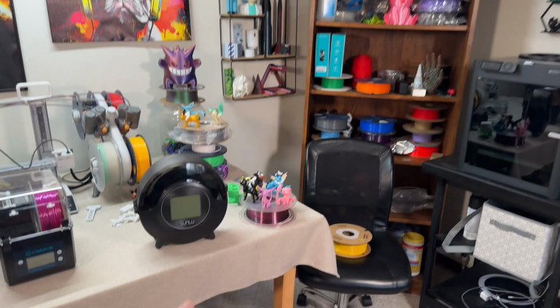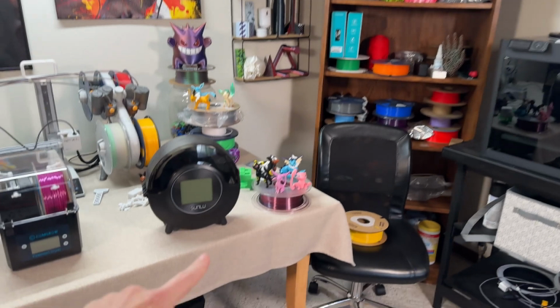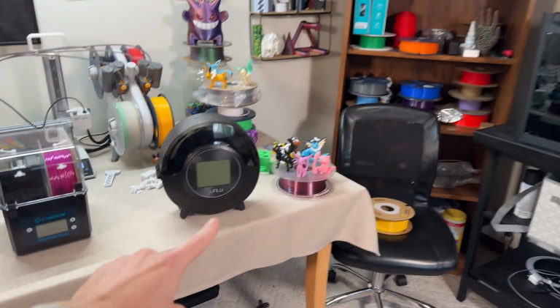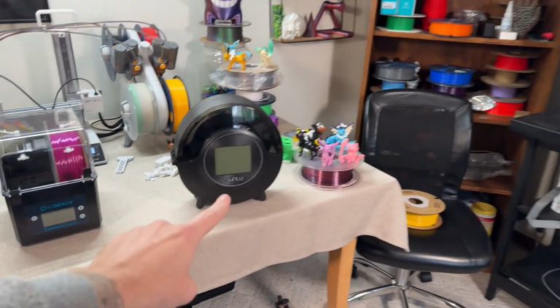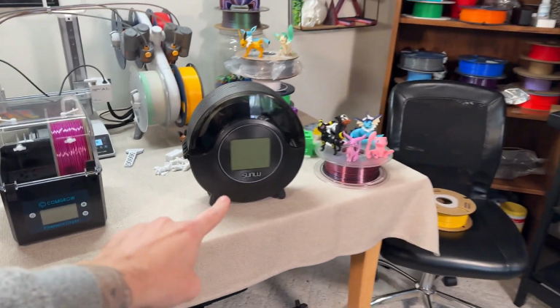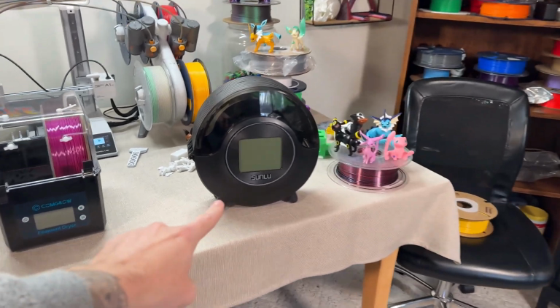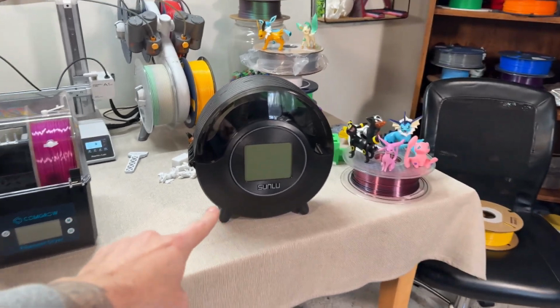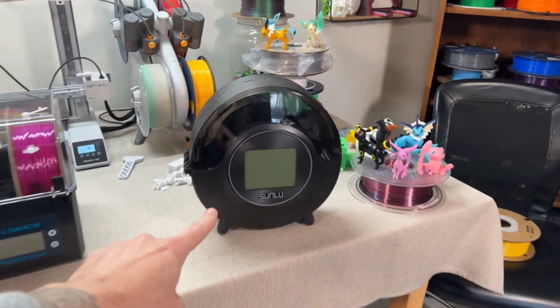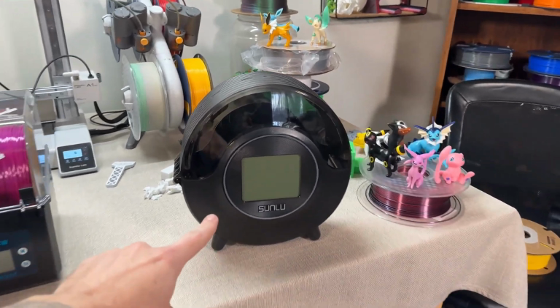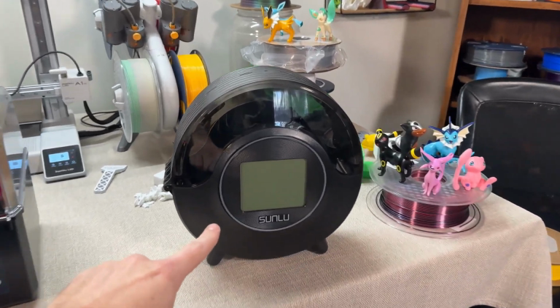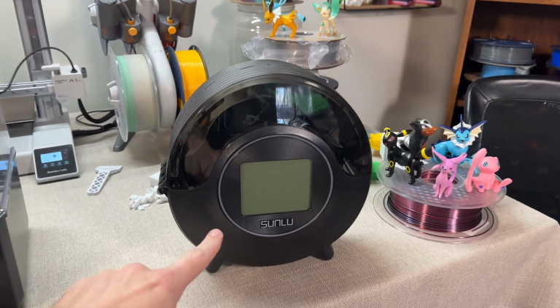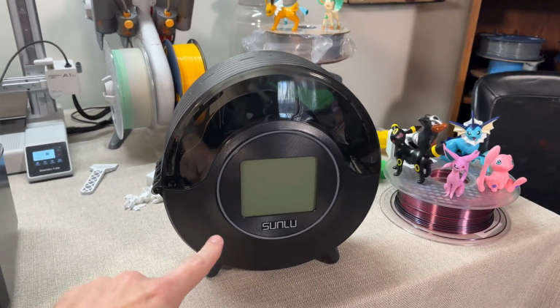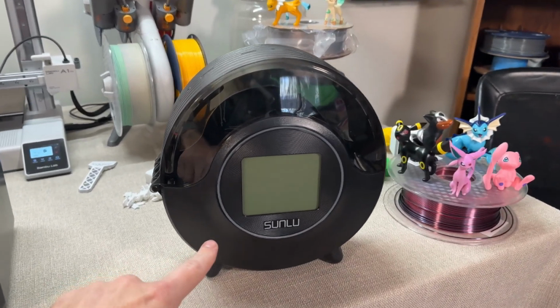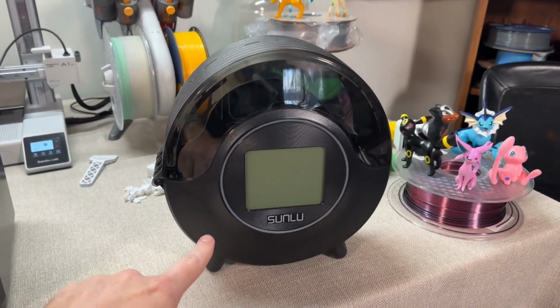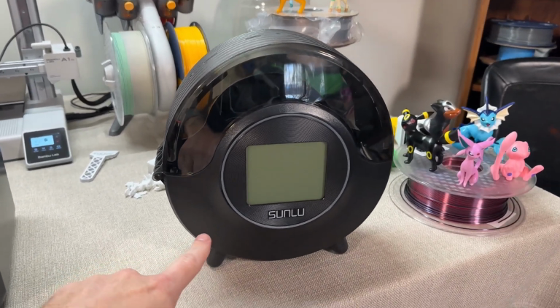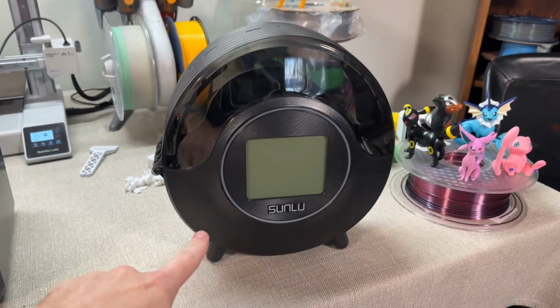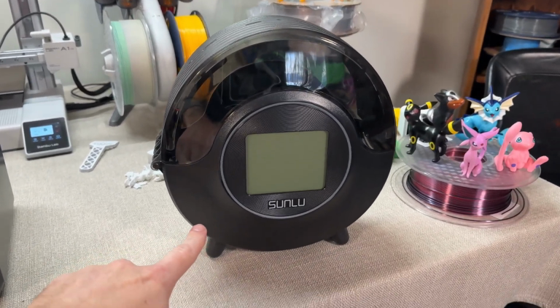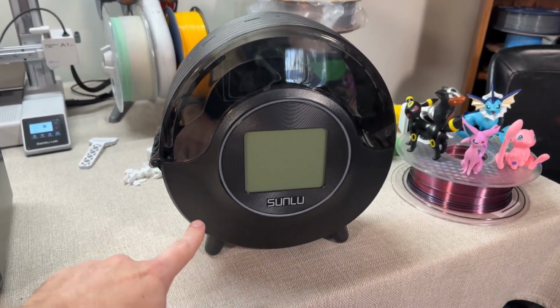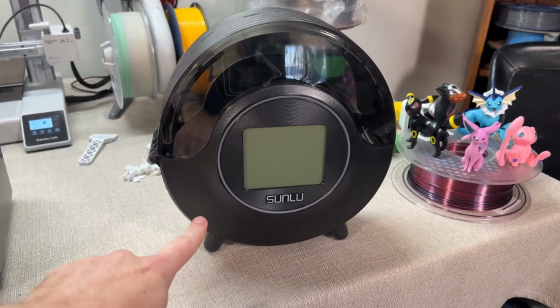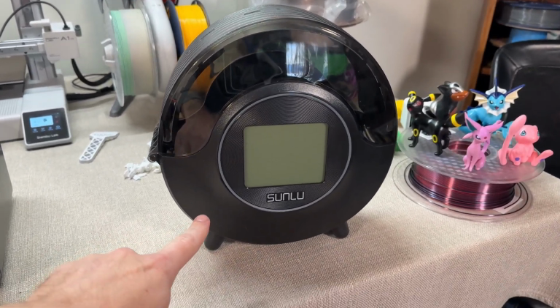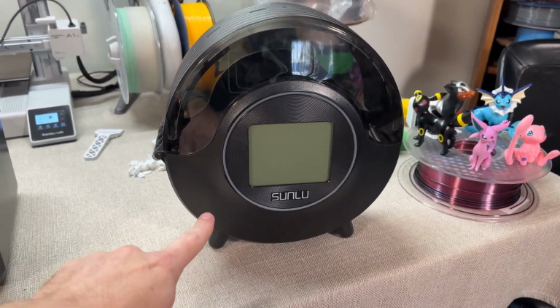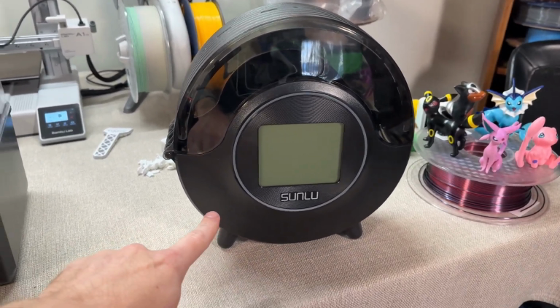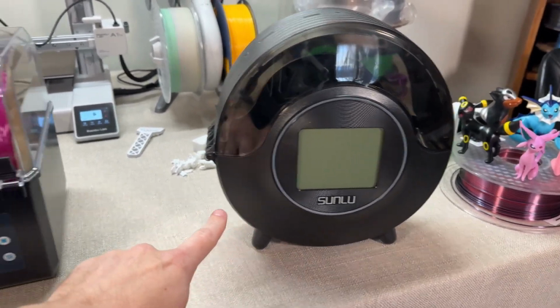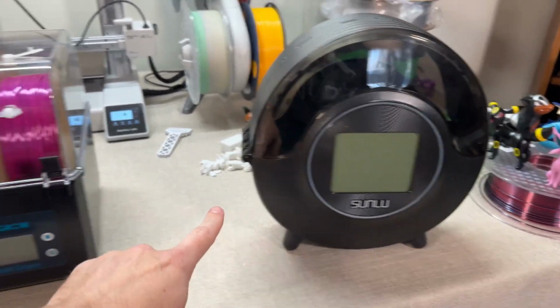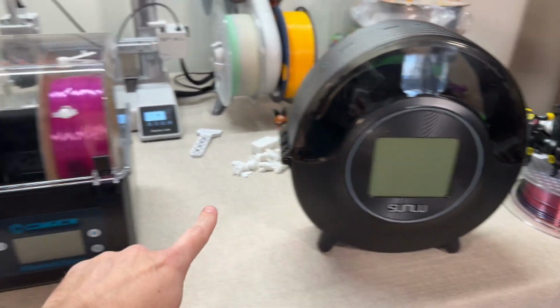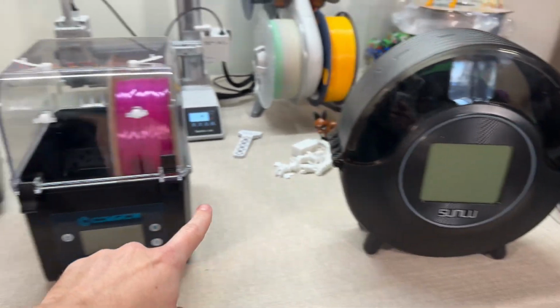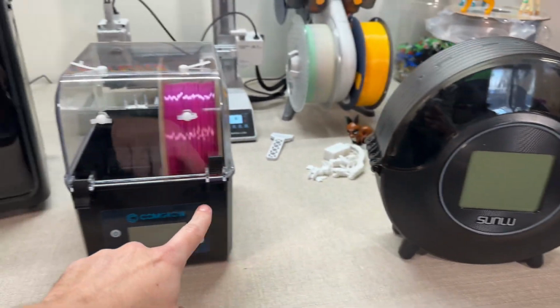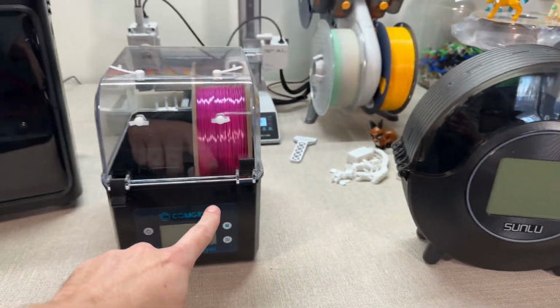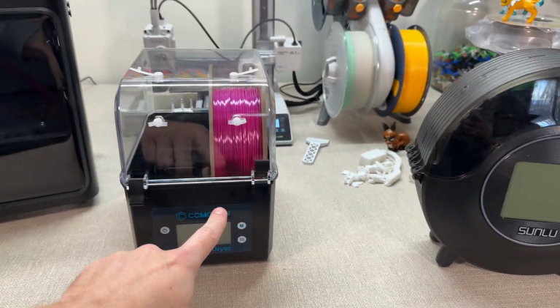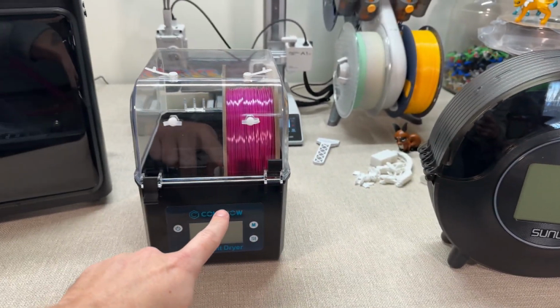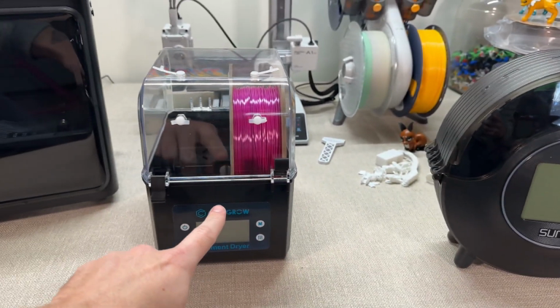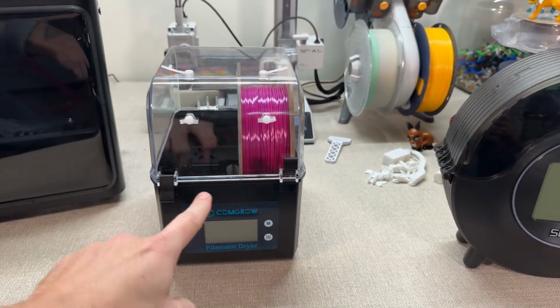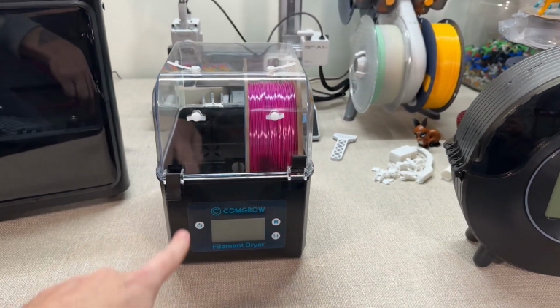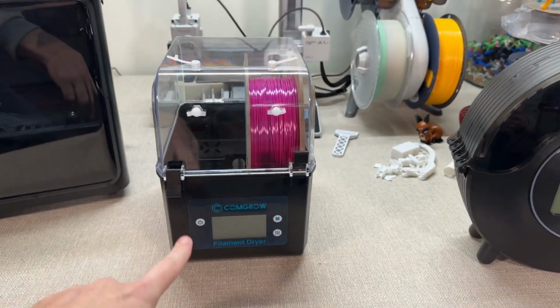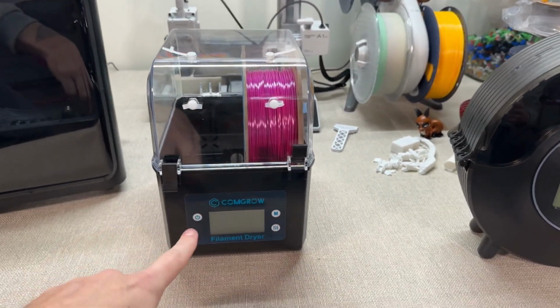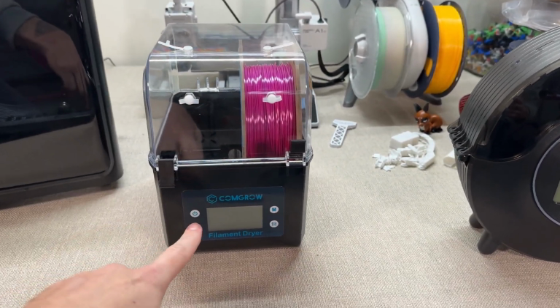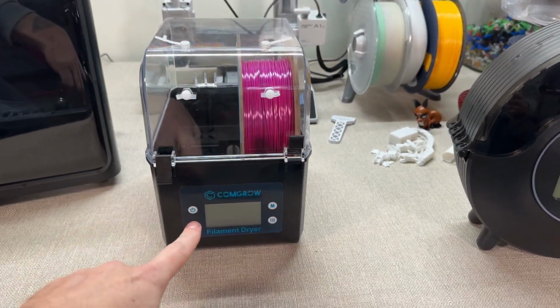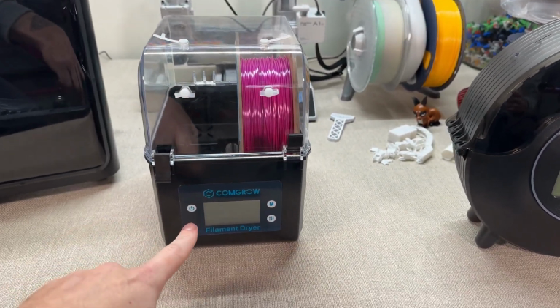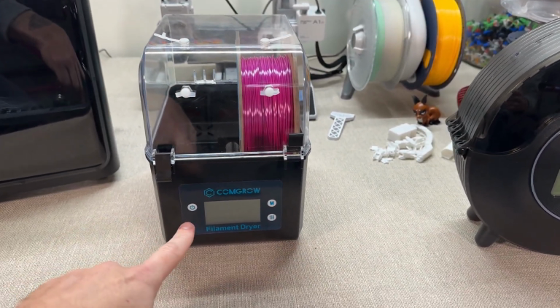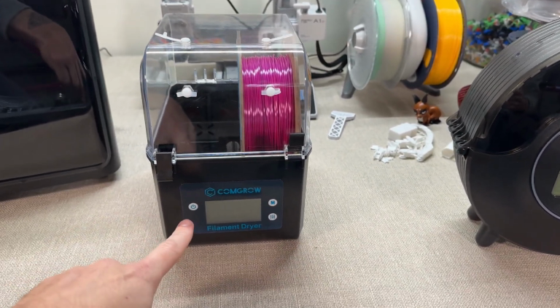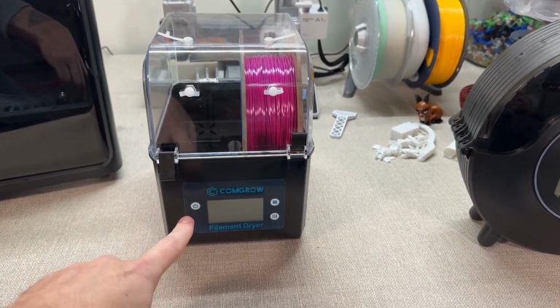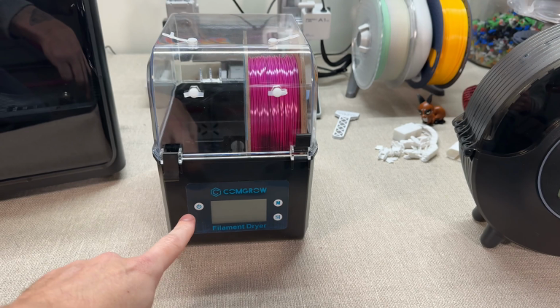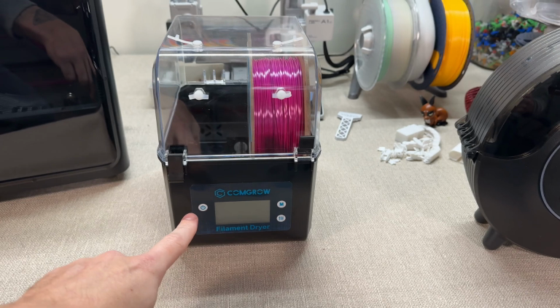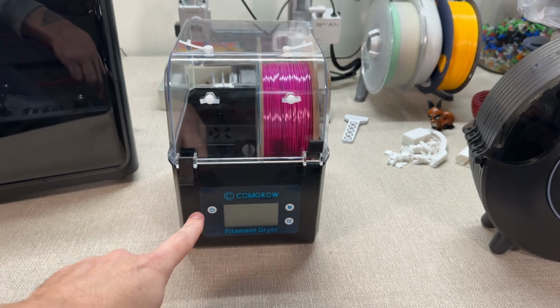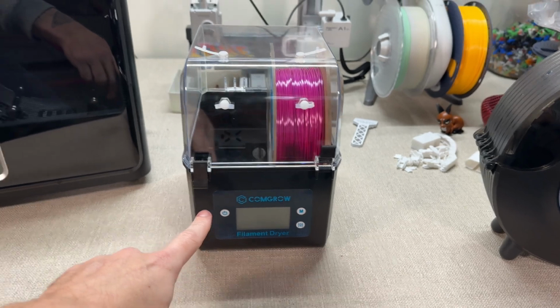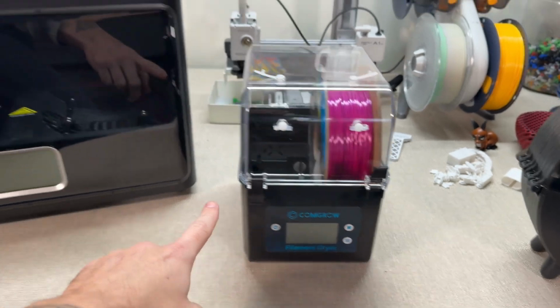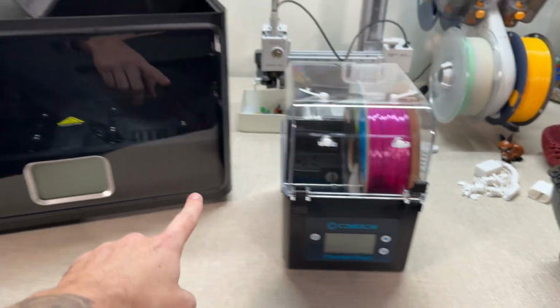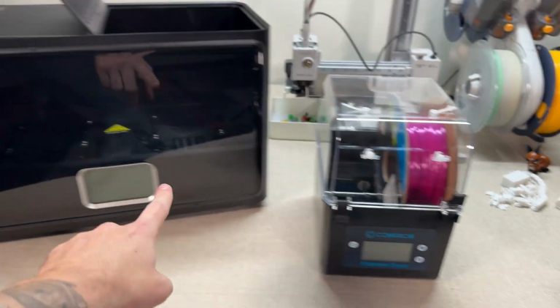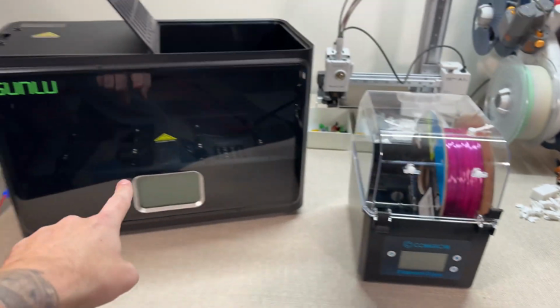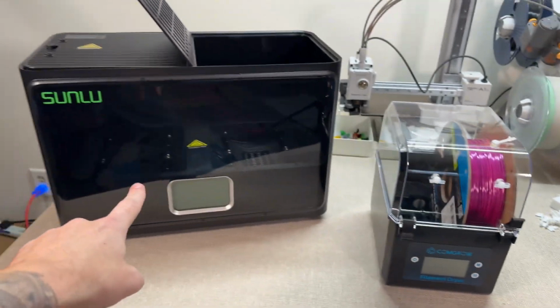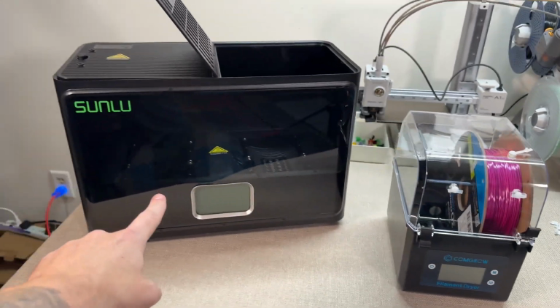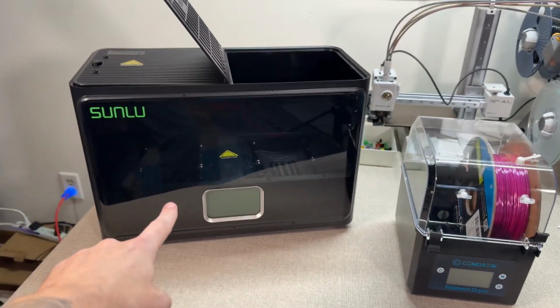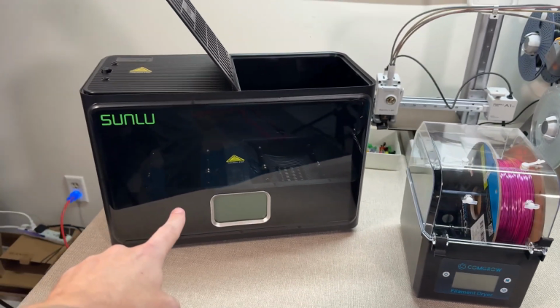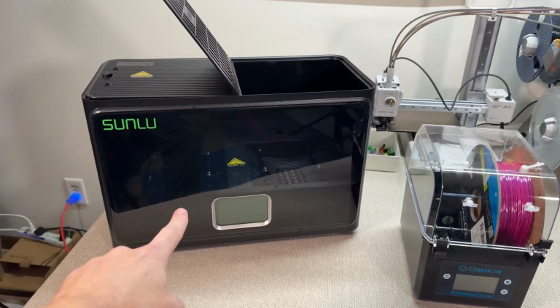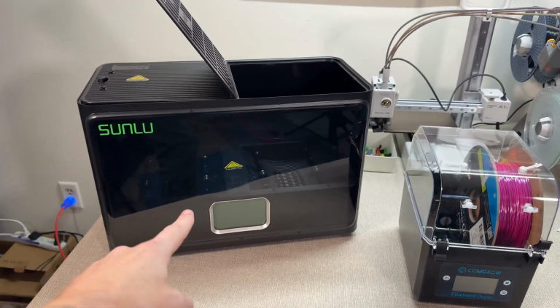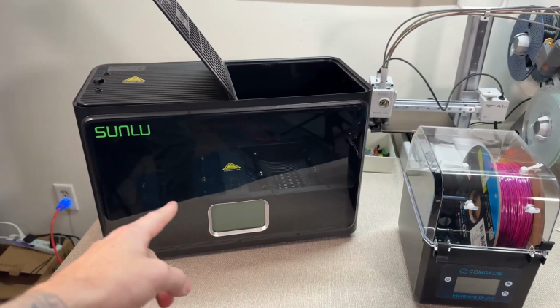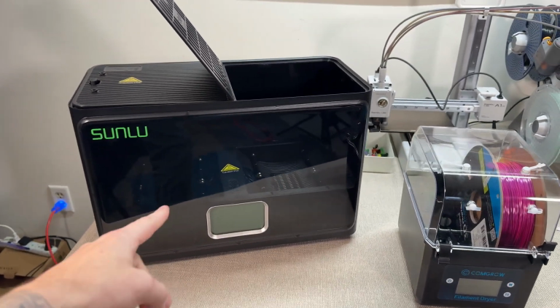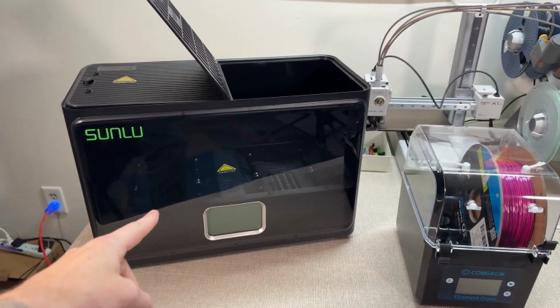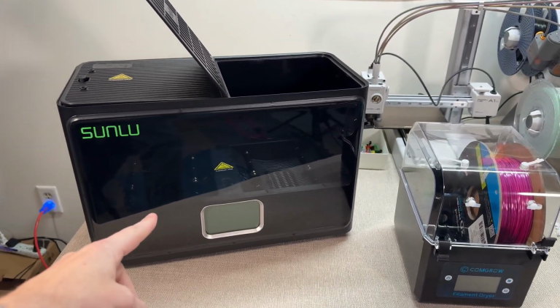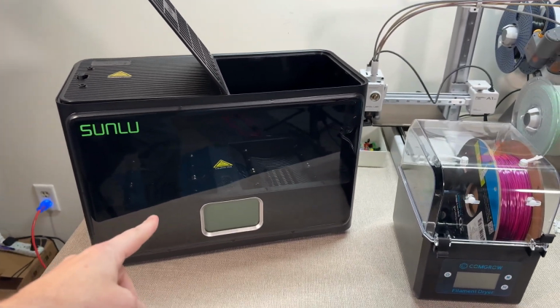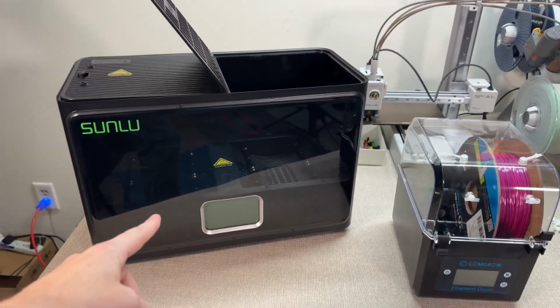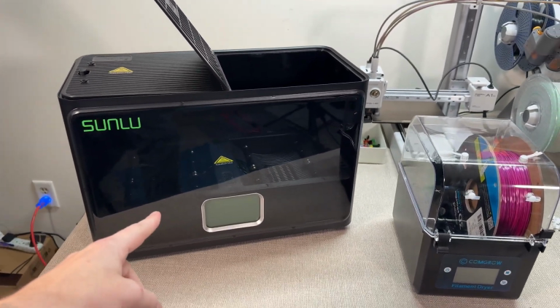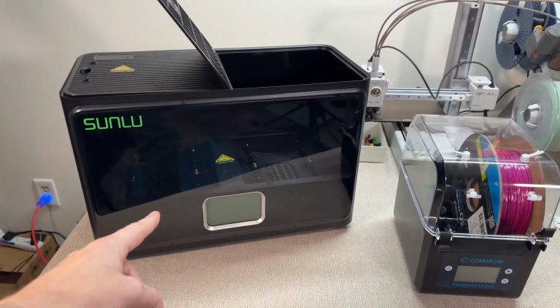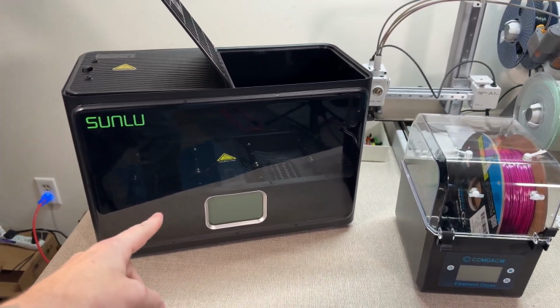This here is a filament dryer. Or wait, no, this is the filament dryer. Or wait, no — that's a filament dryer too.